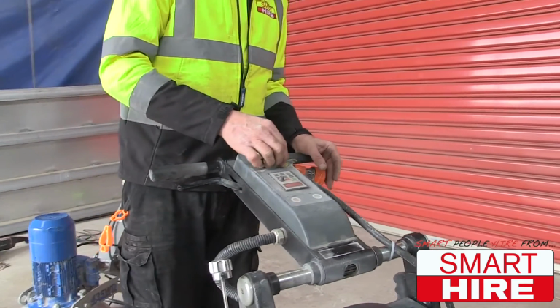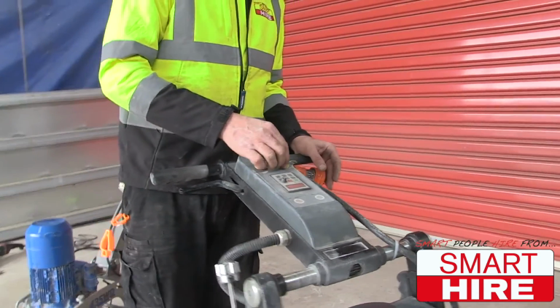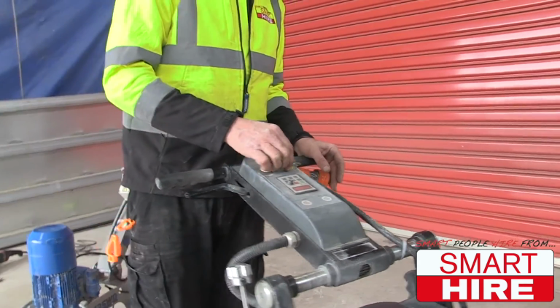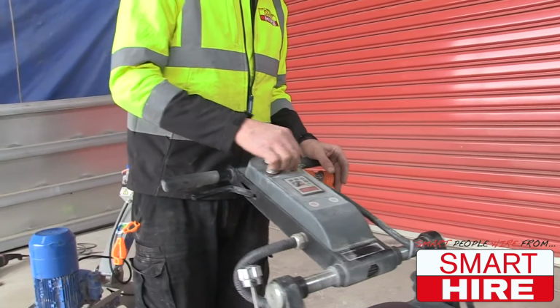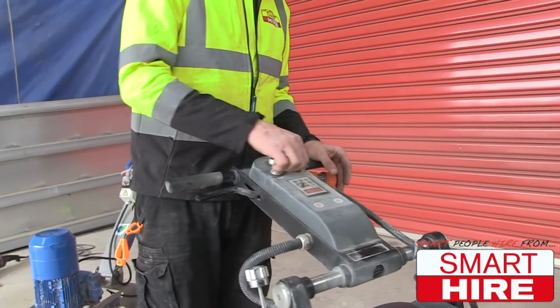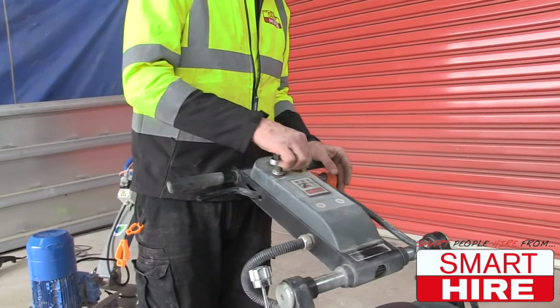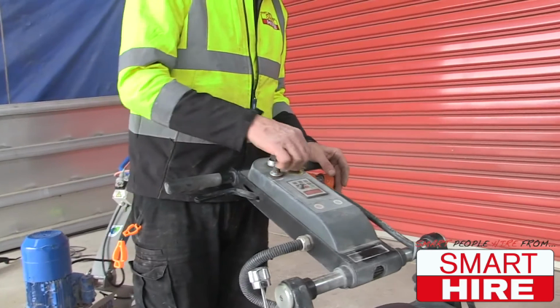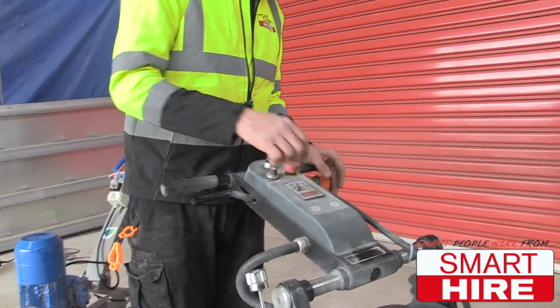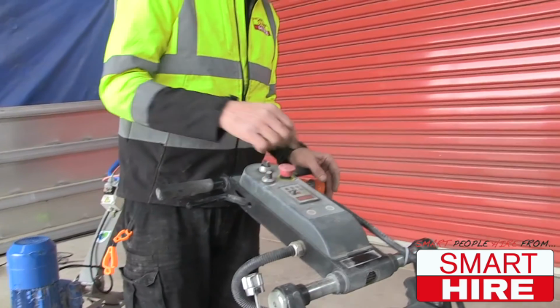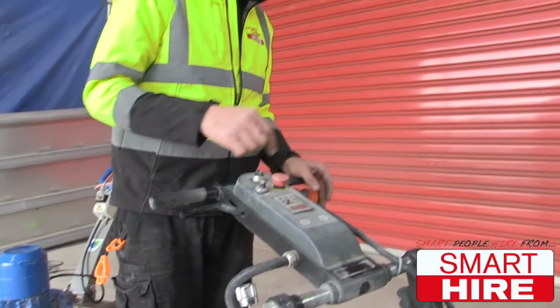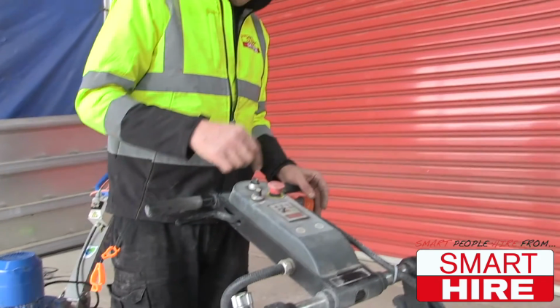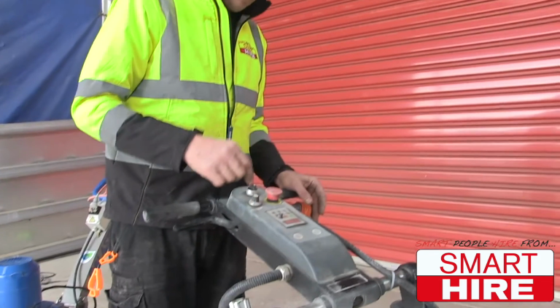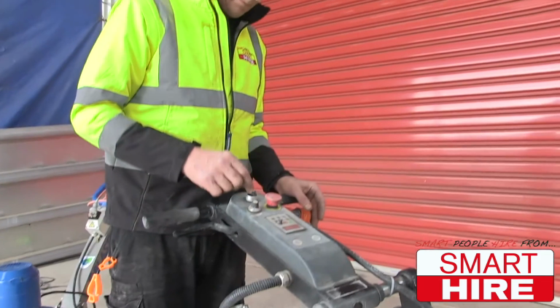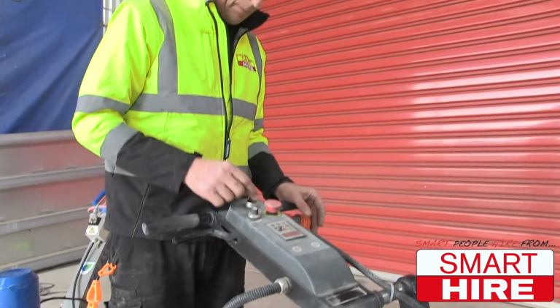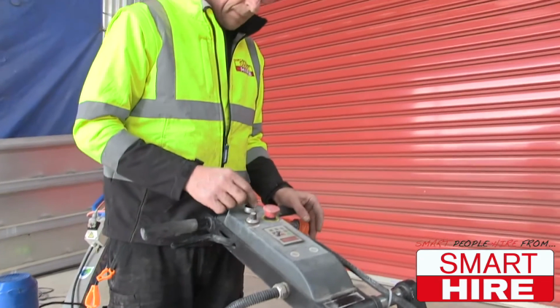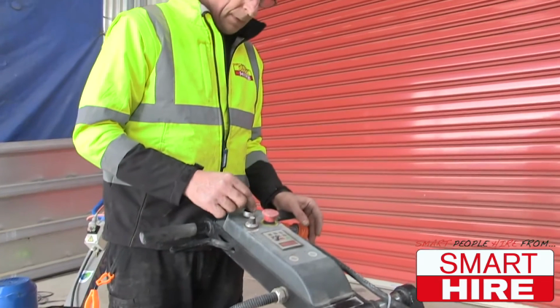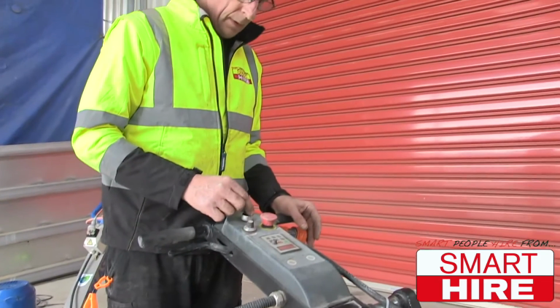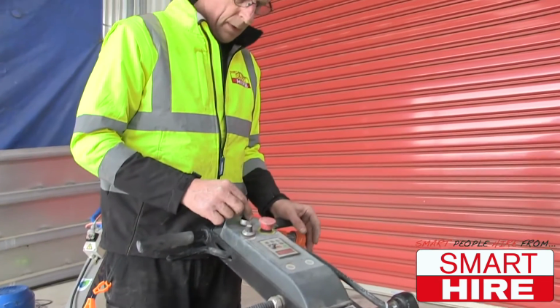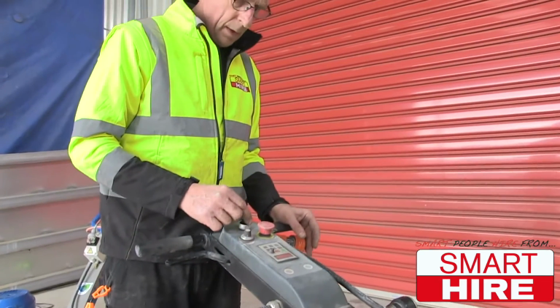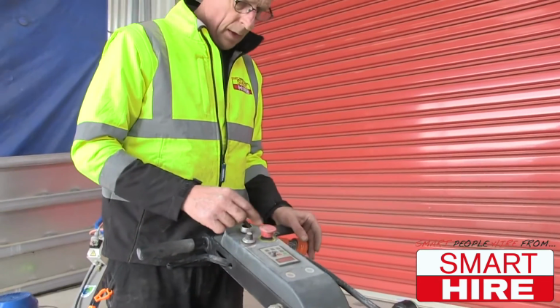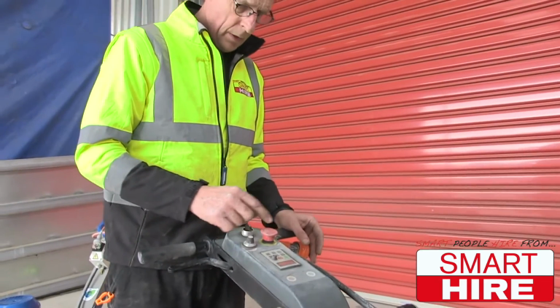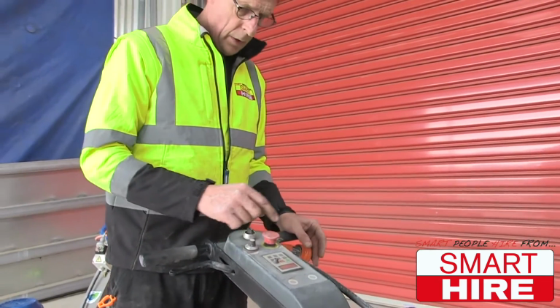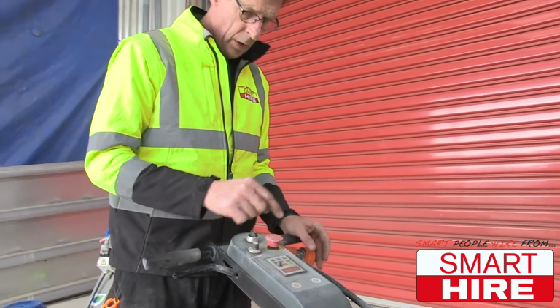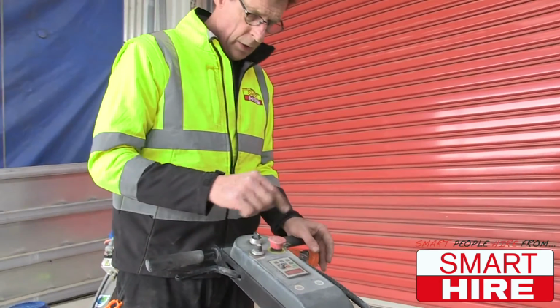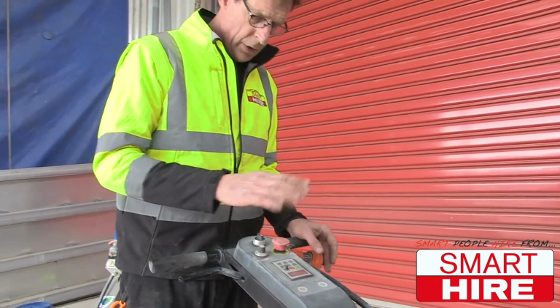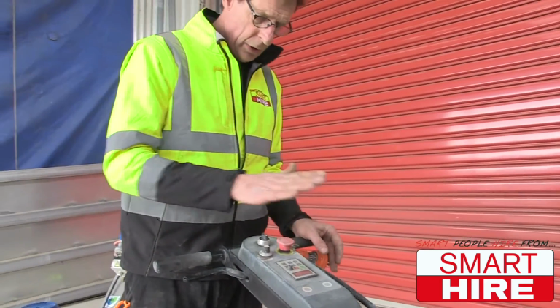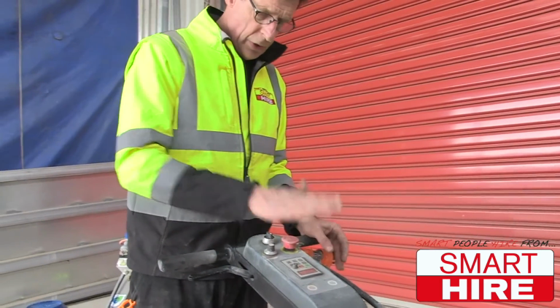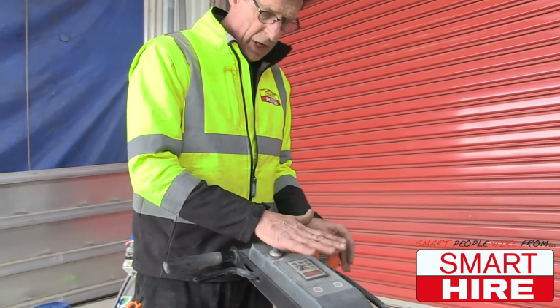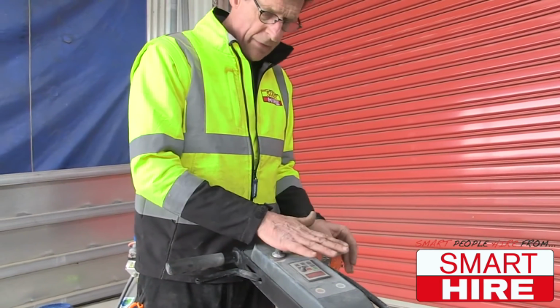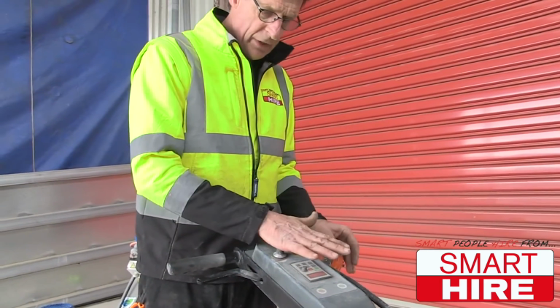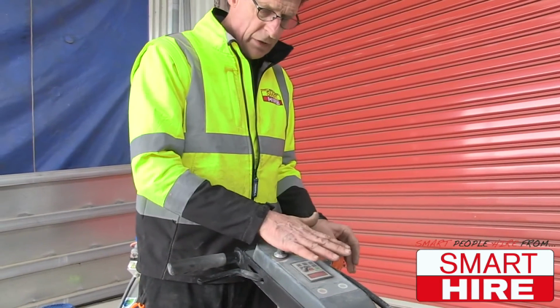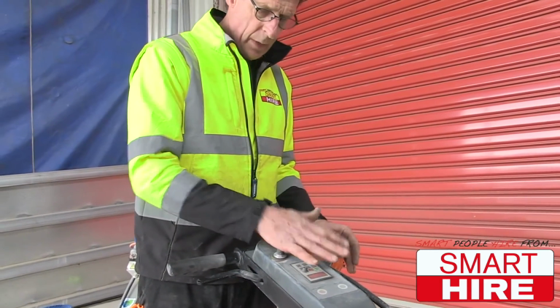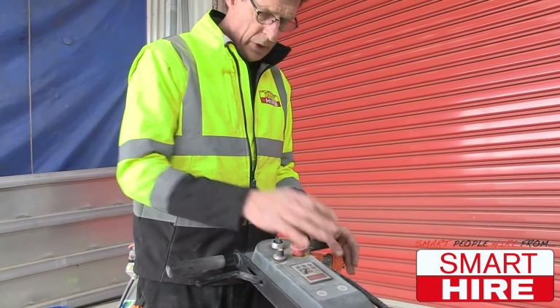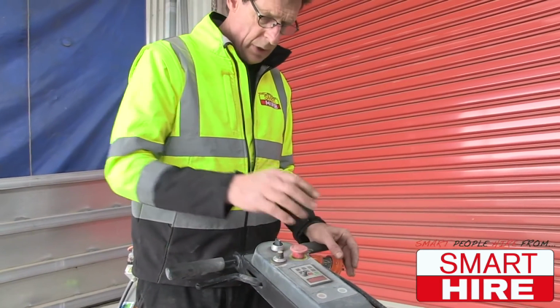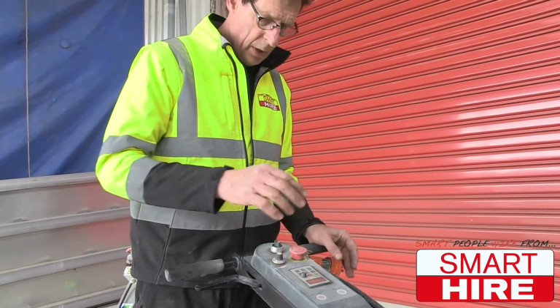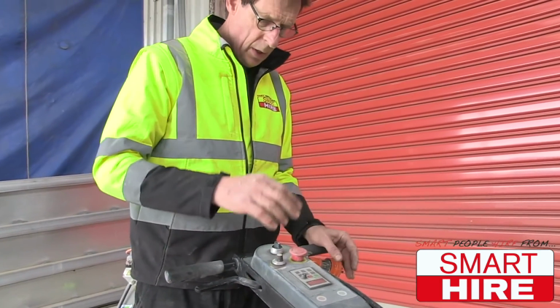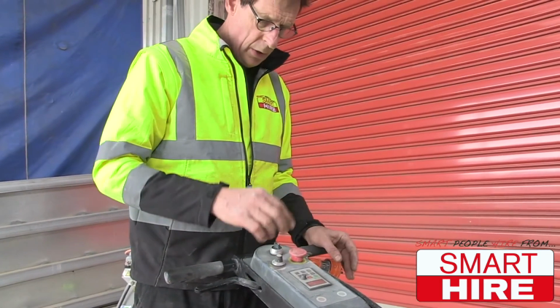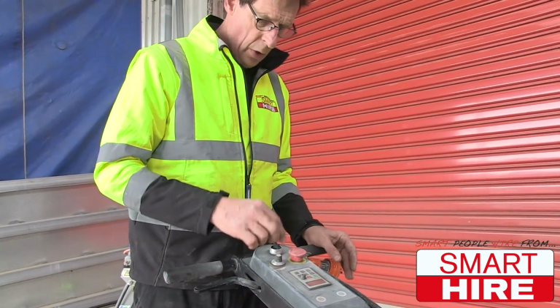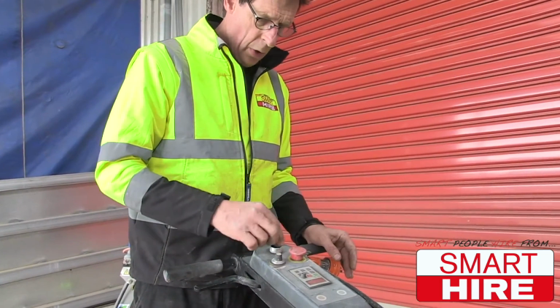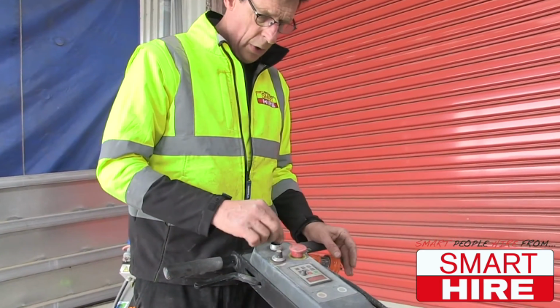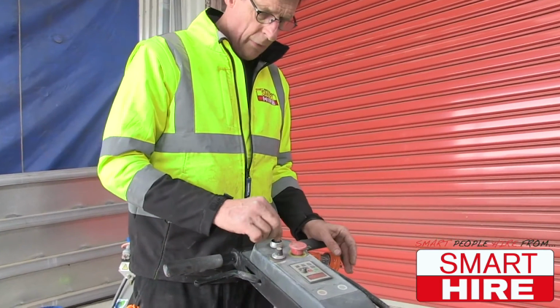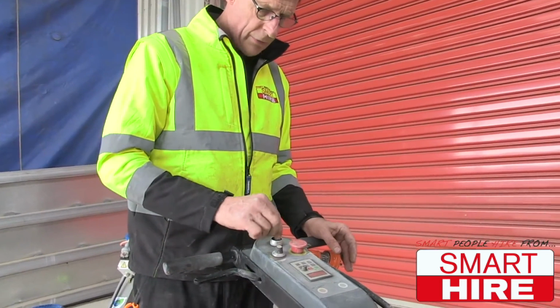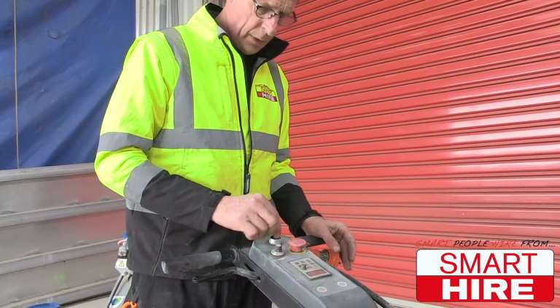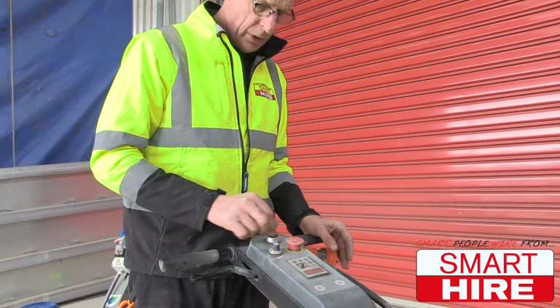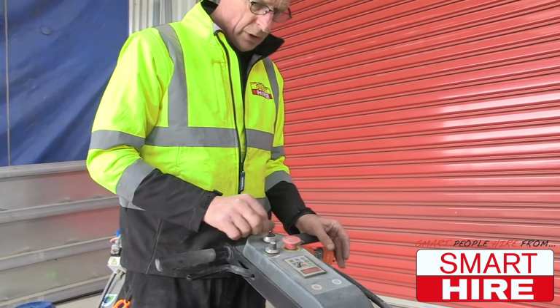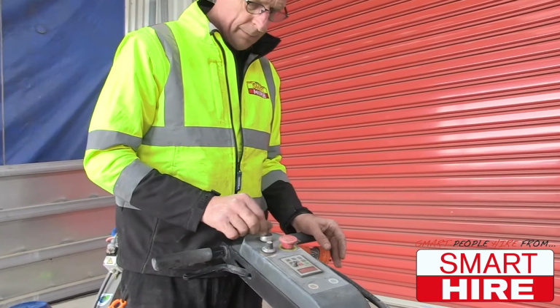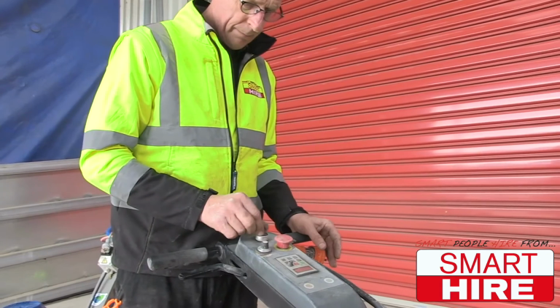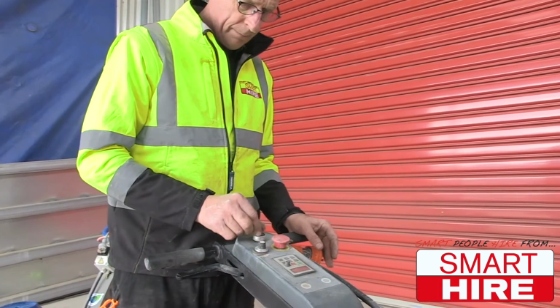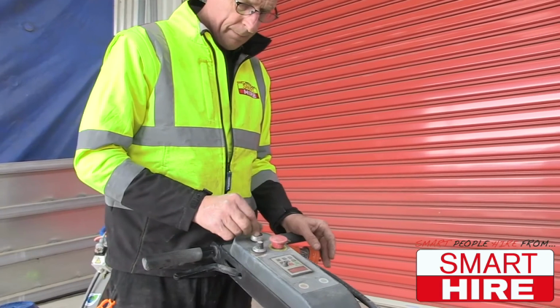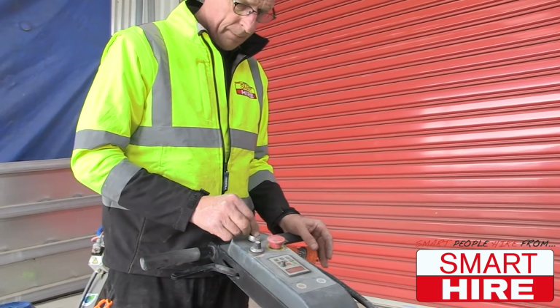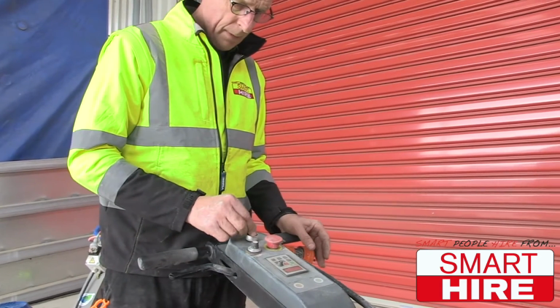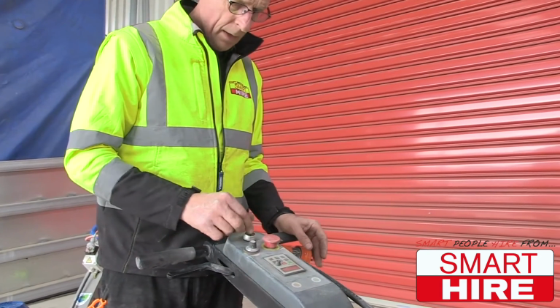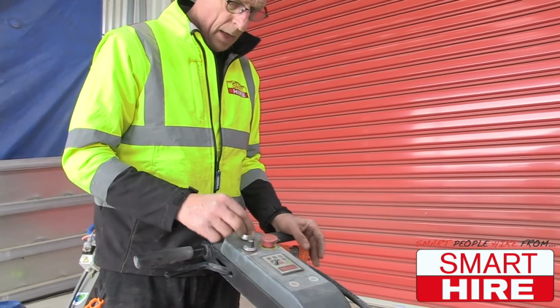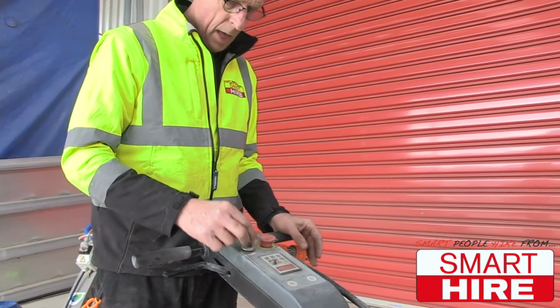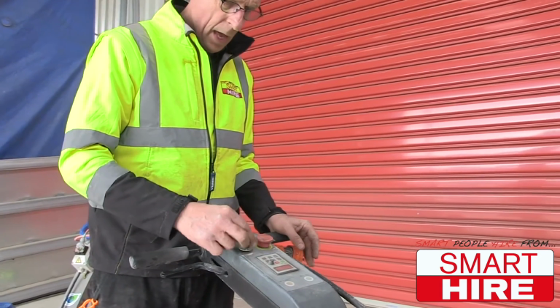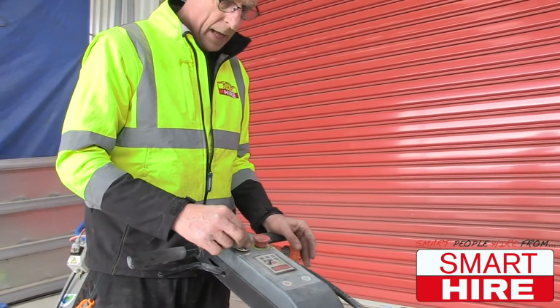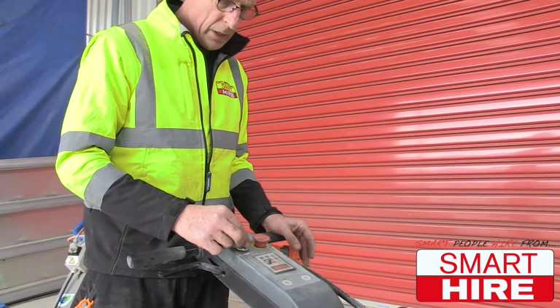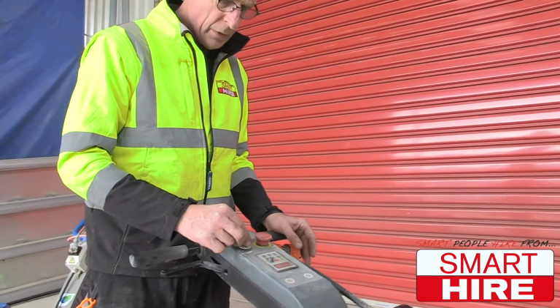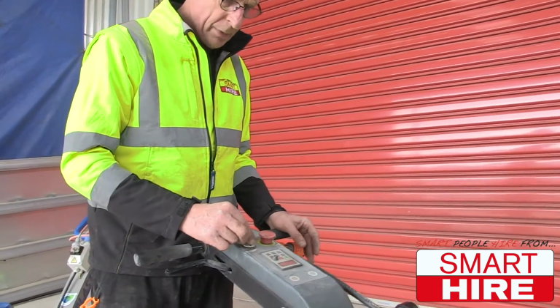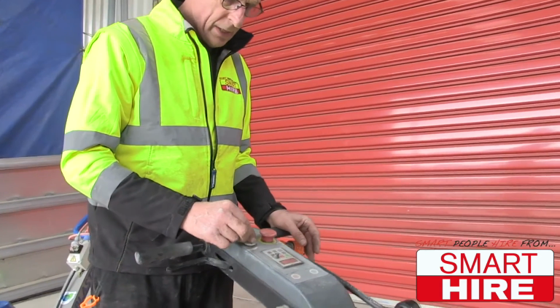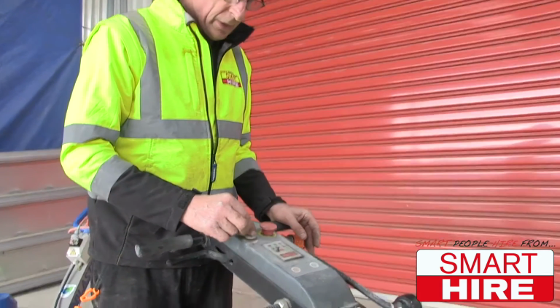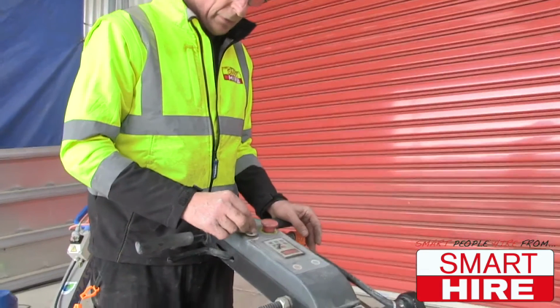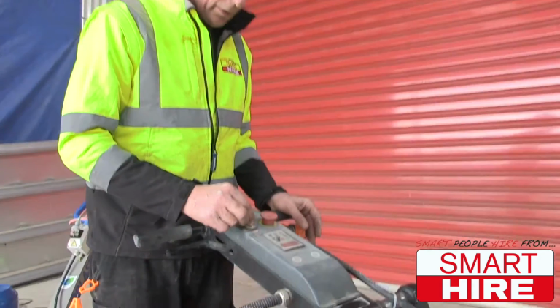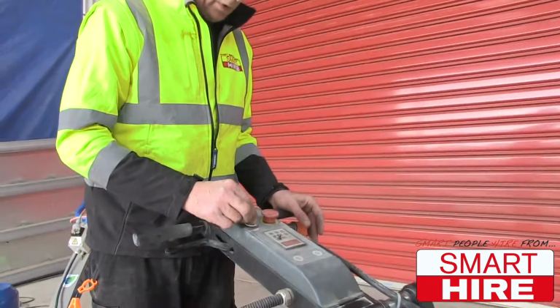Your on-off switch, your safety switch, and your speed control.